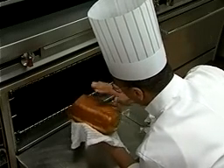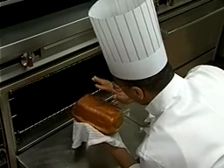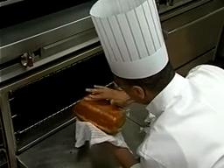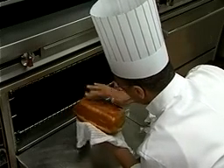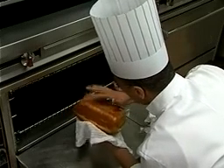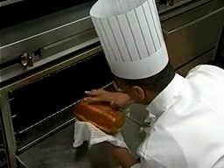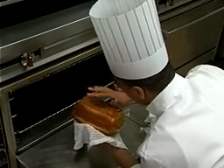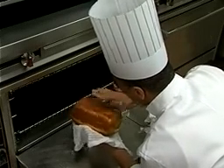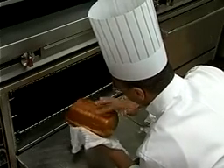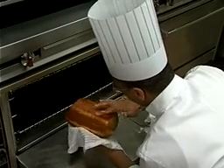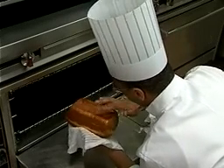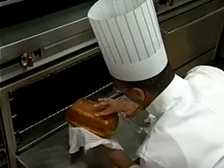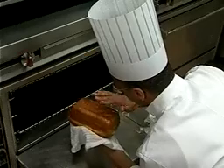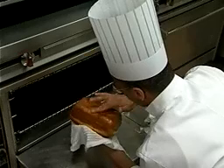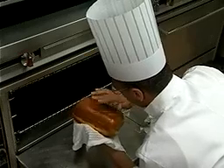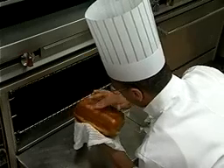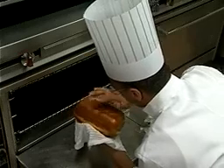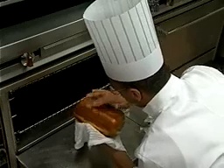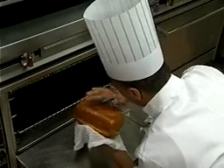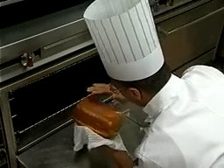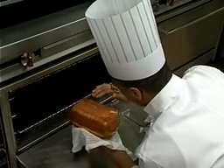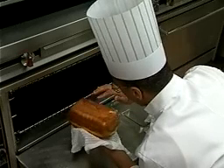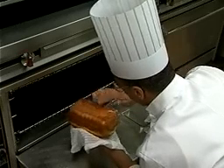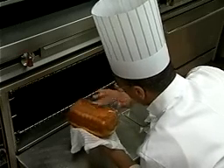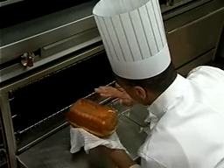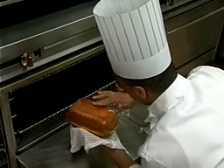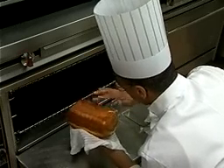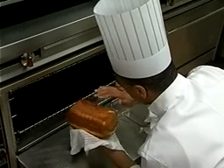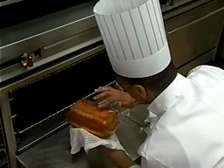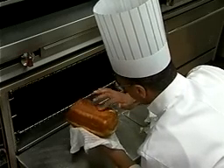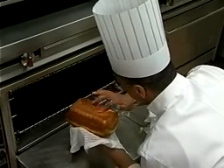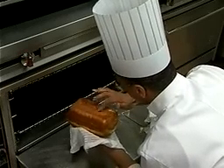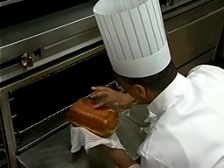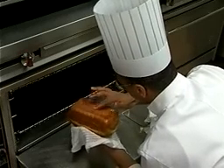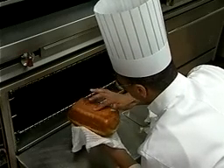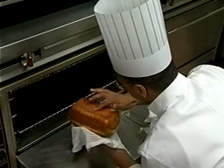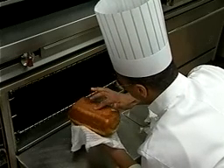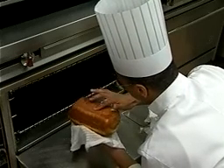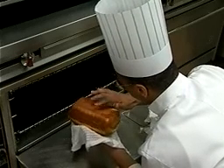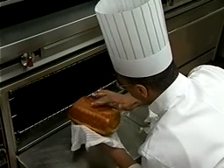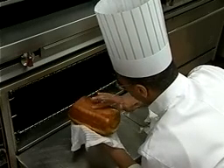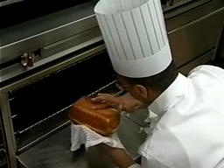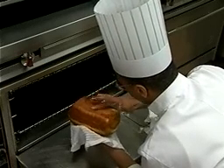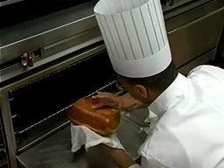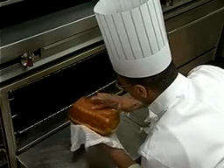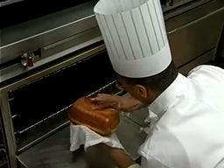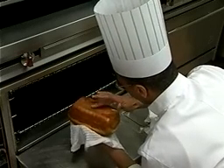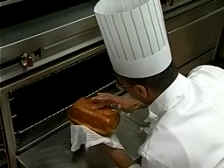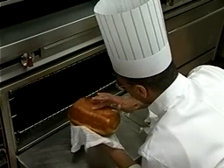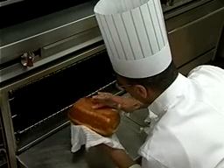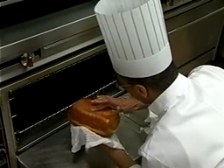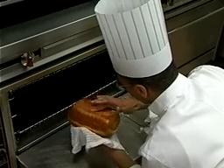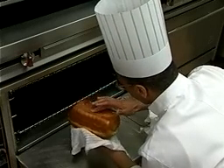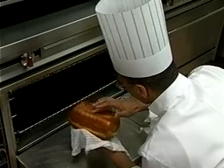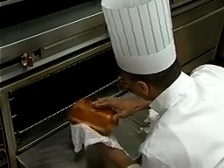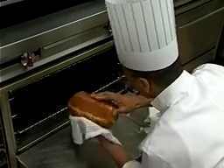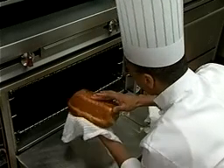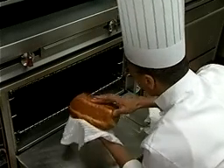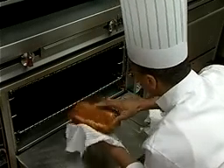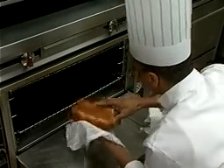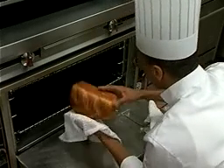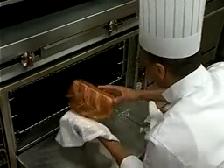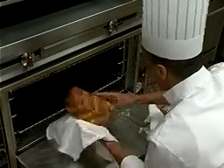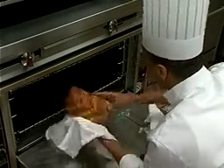If the loaf requires a slightly longer cooking time, return it to the oven without the pan and bake for a few more minutes.